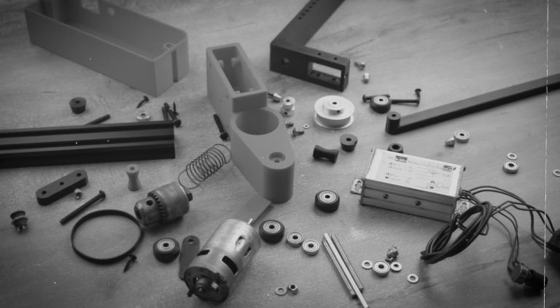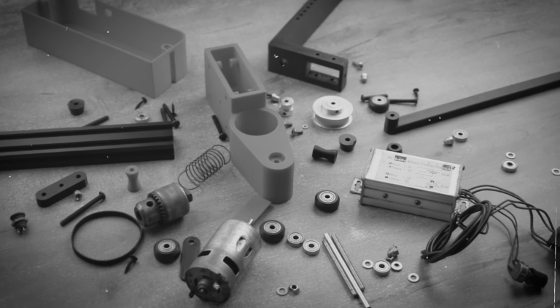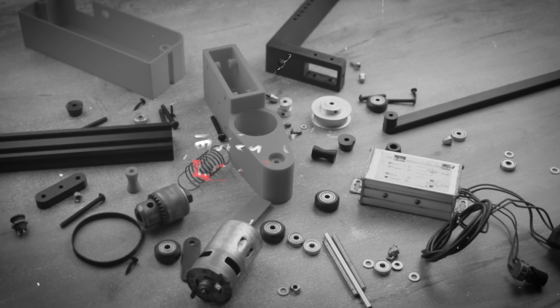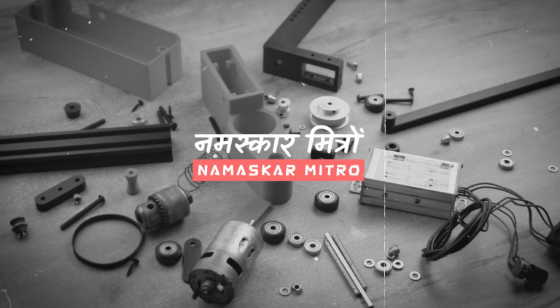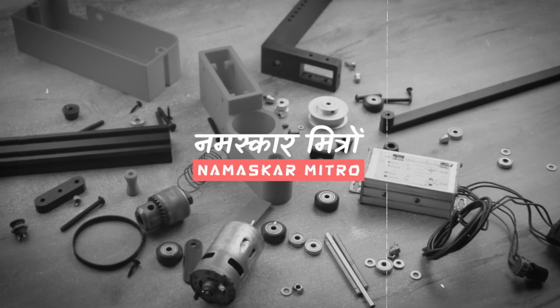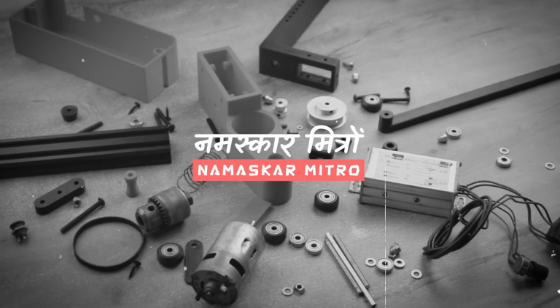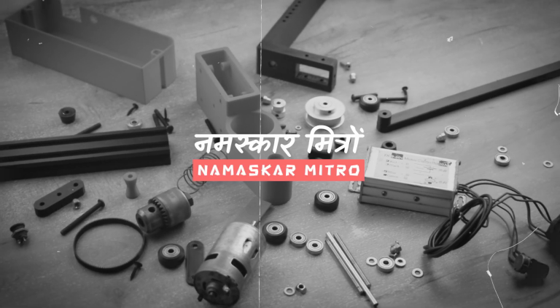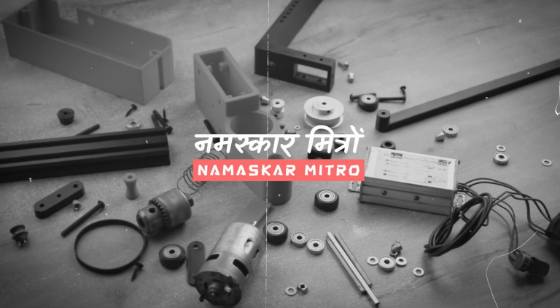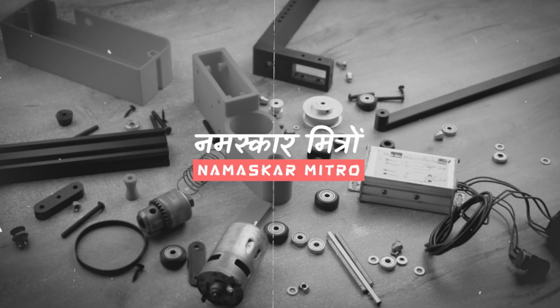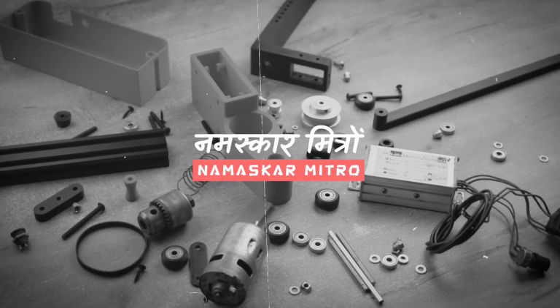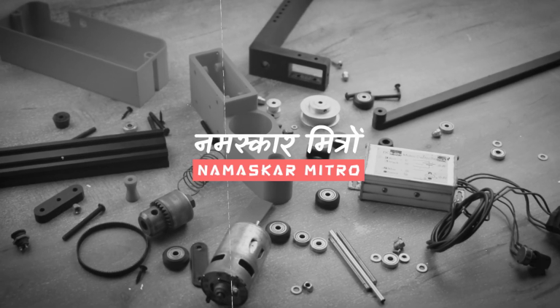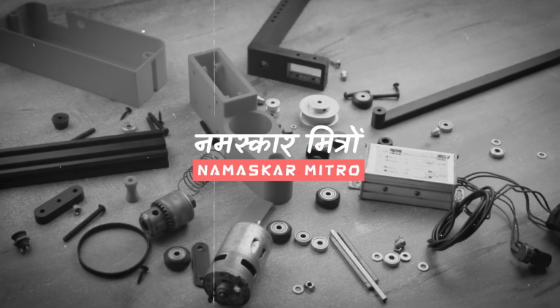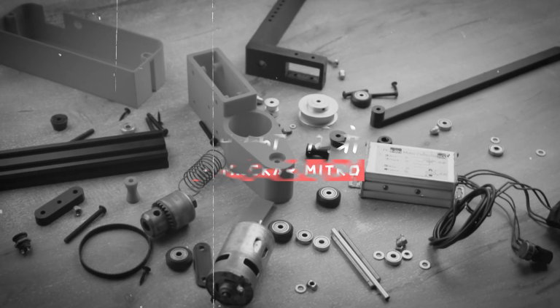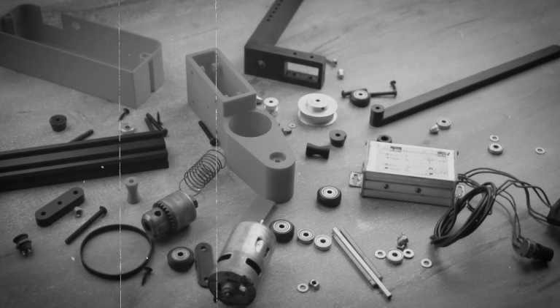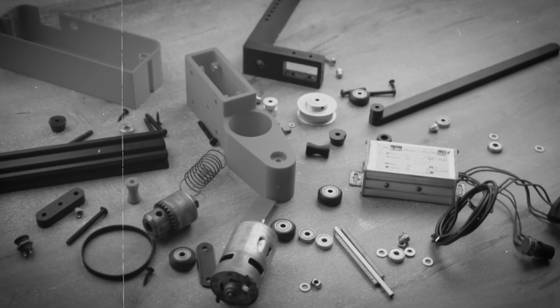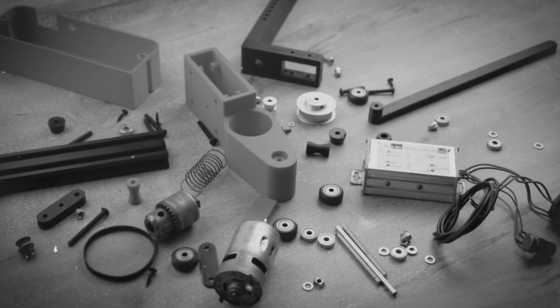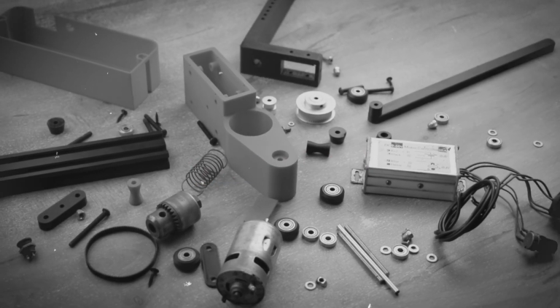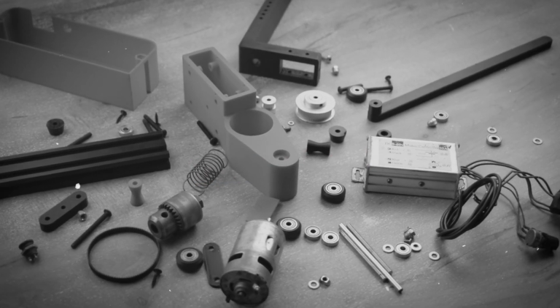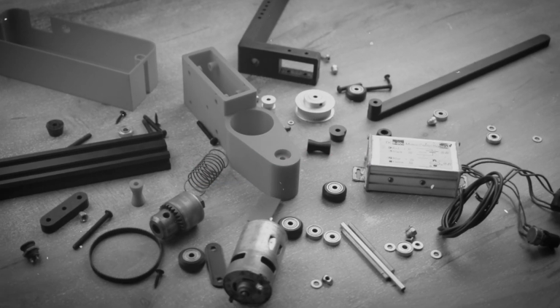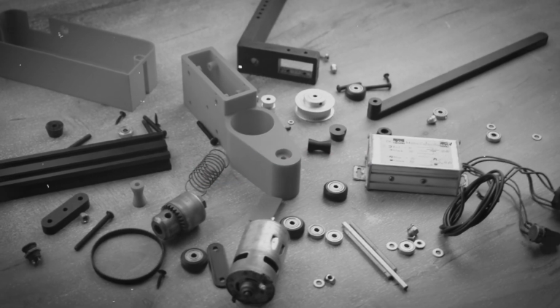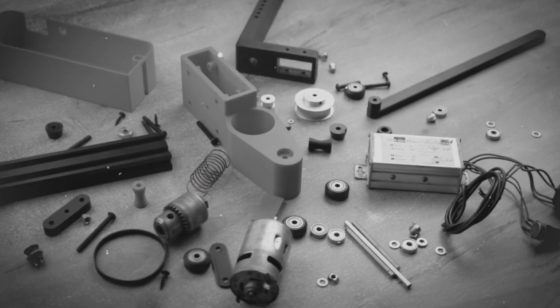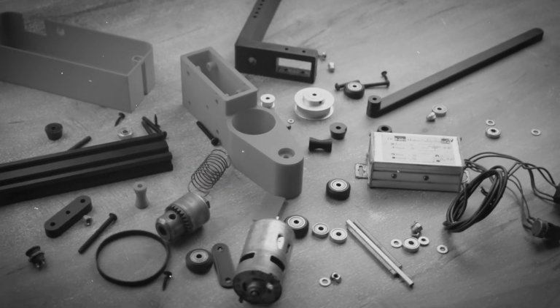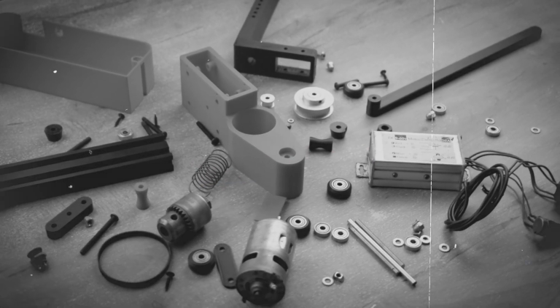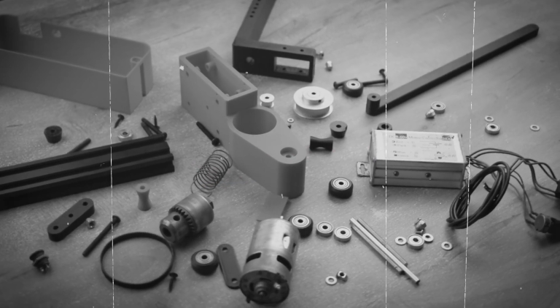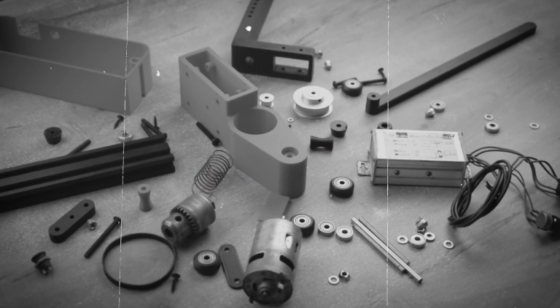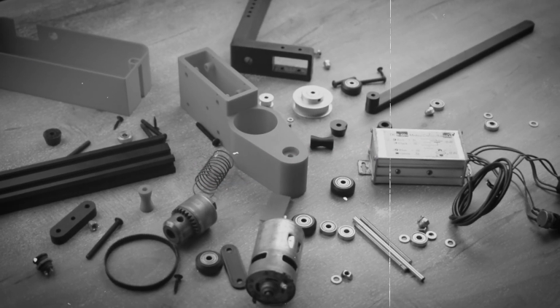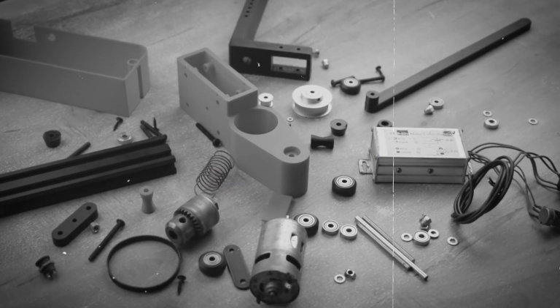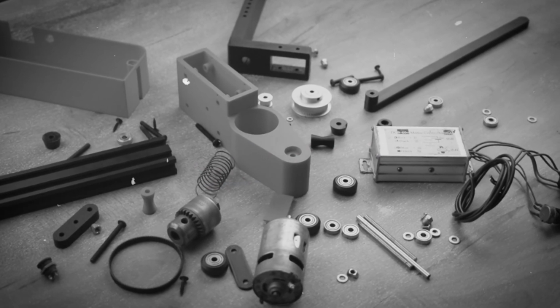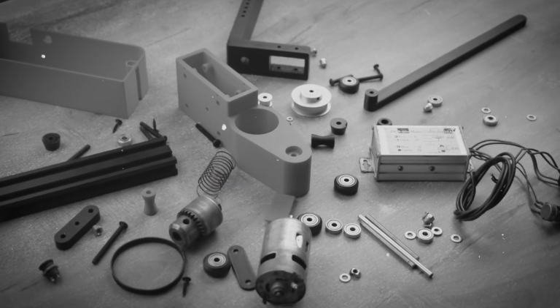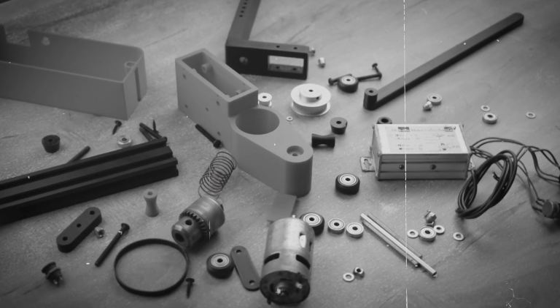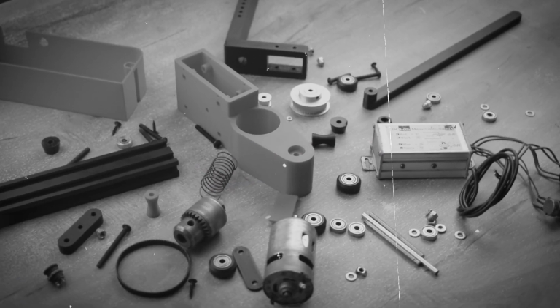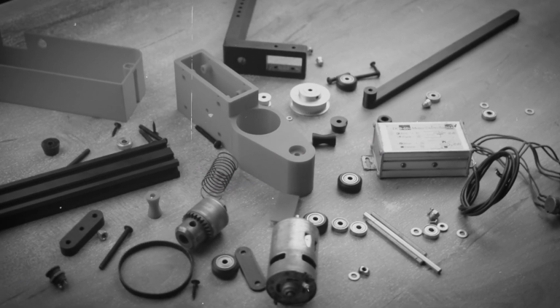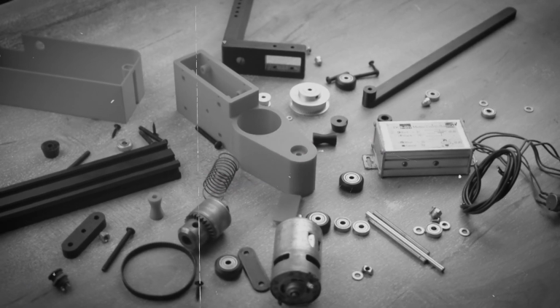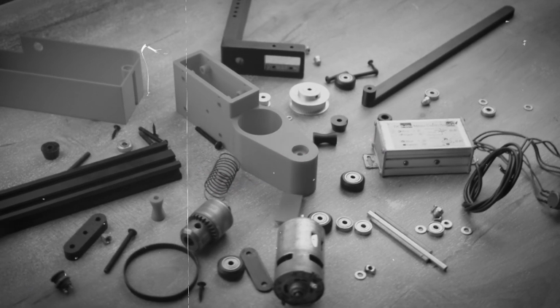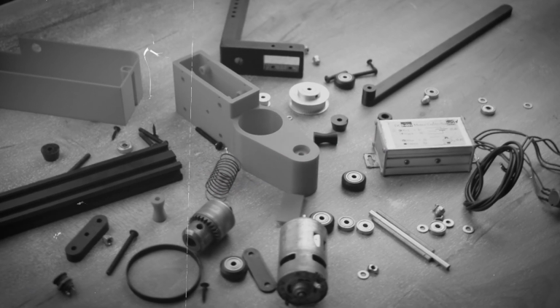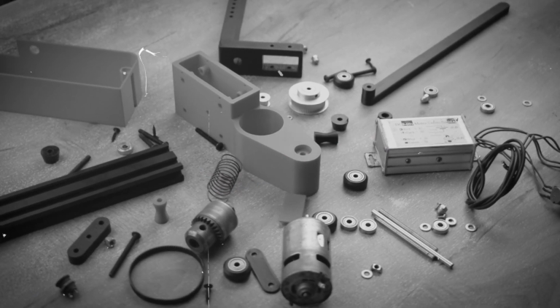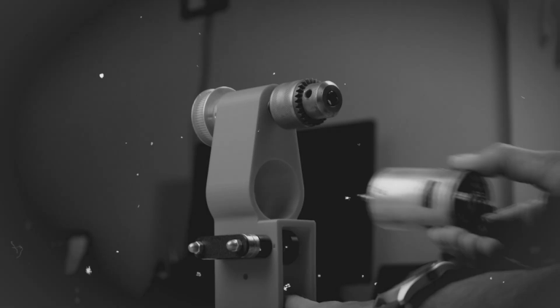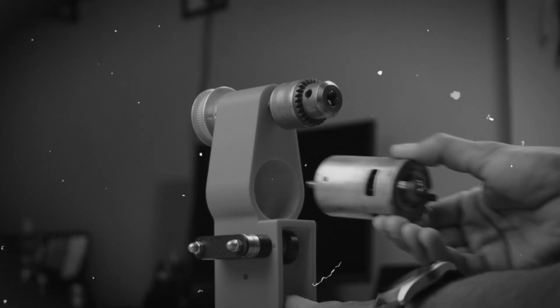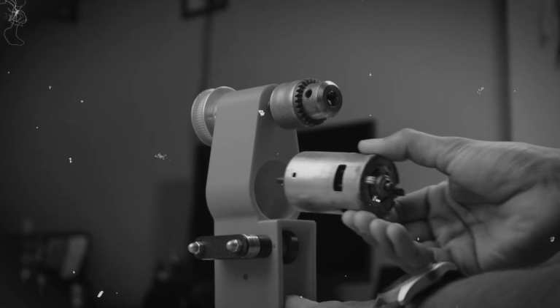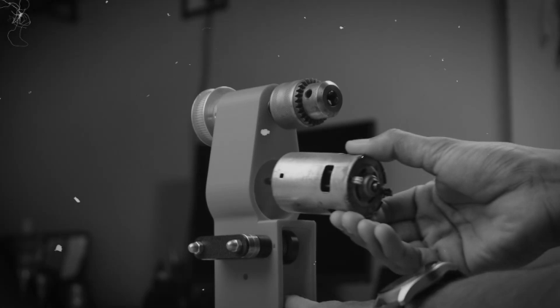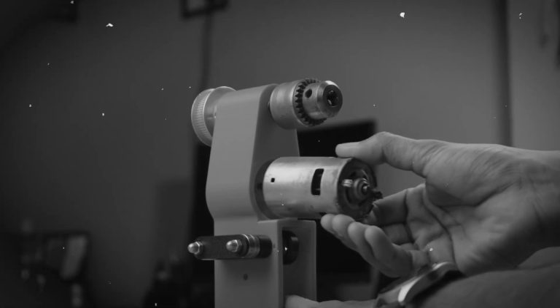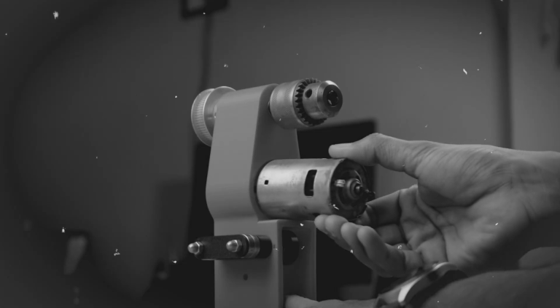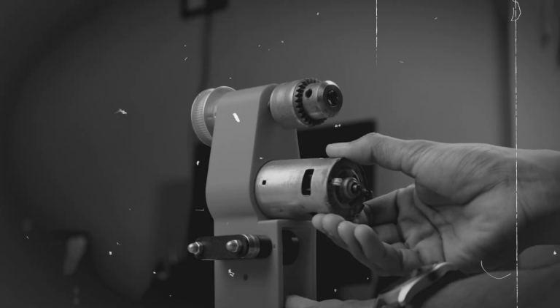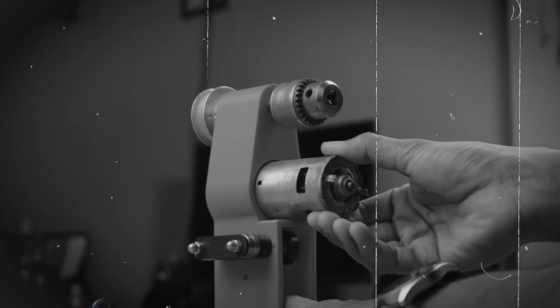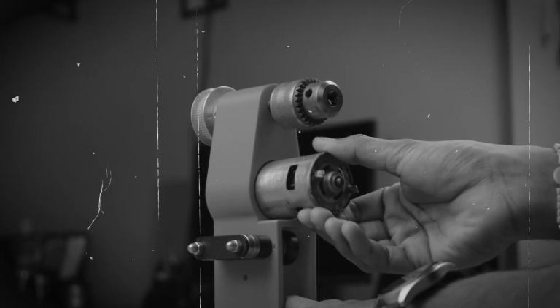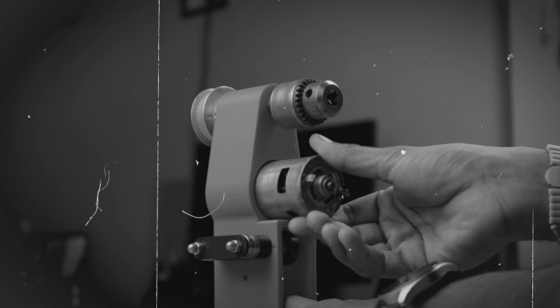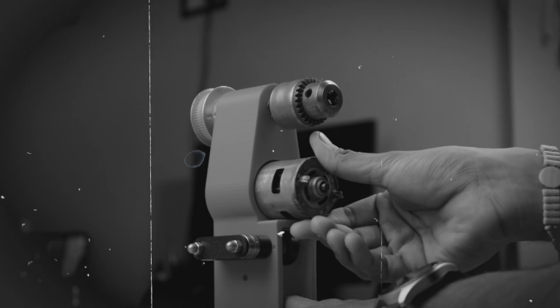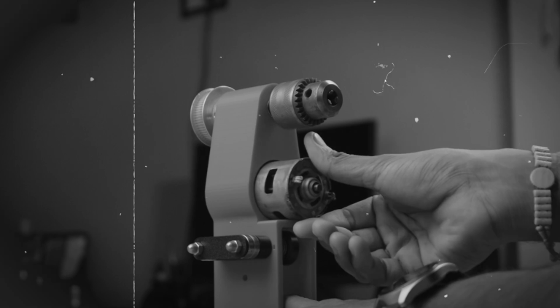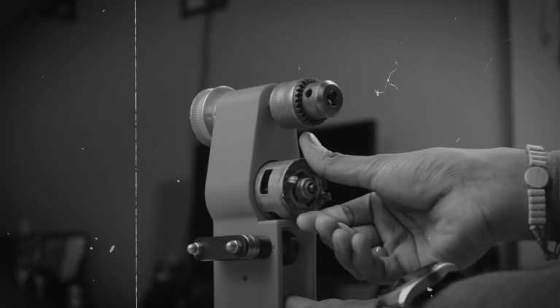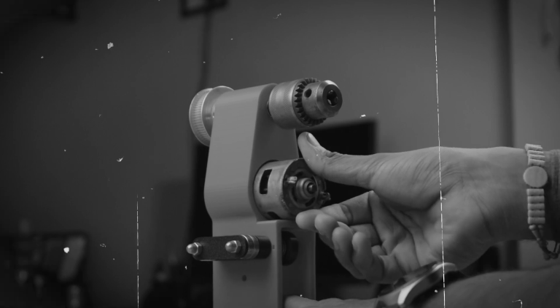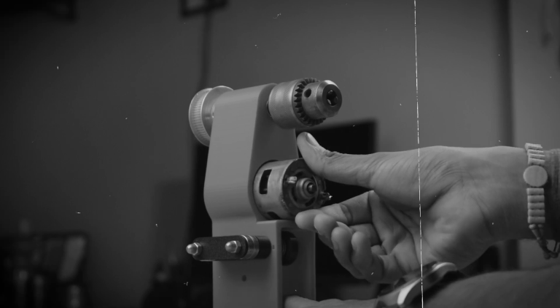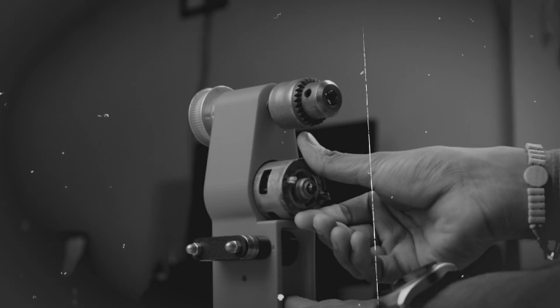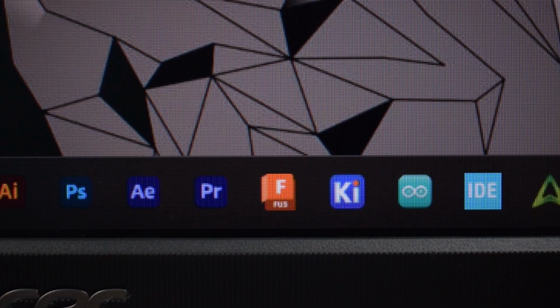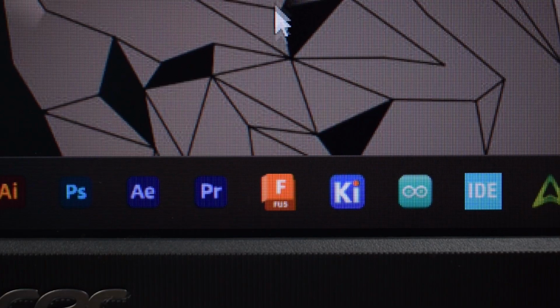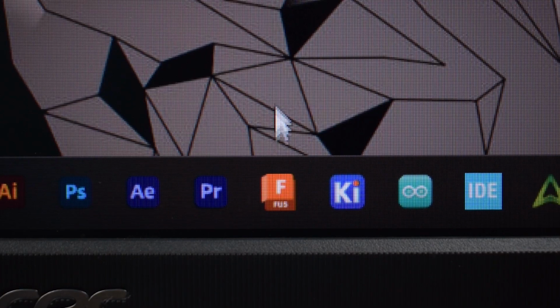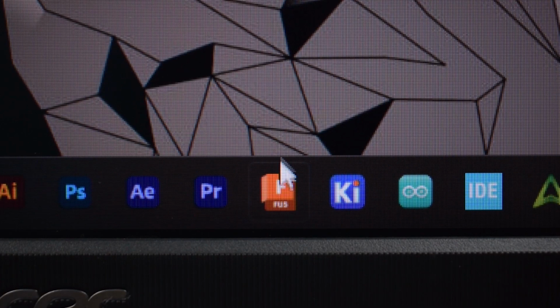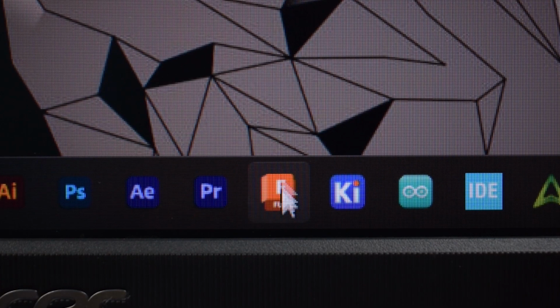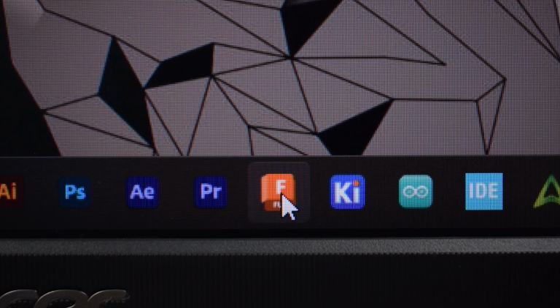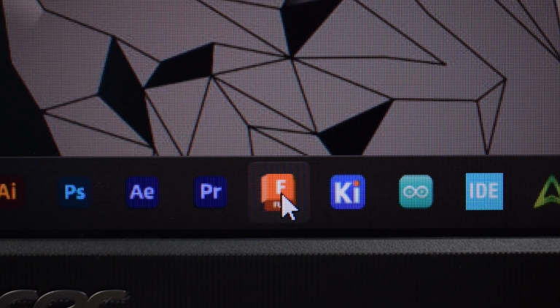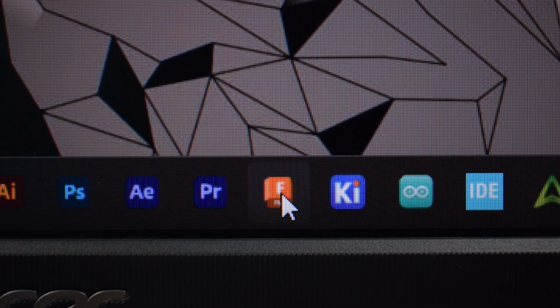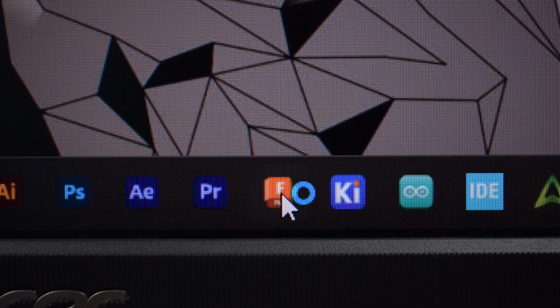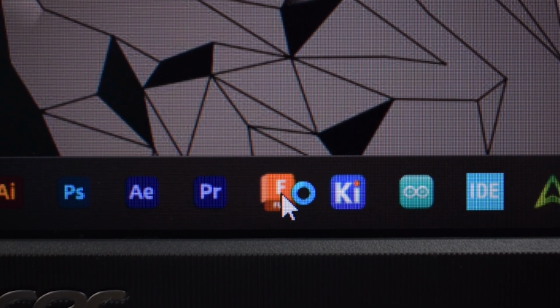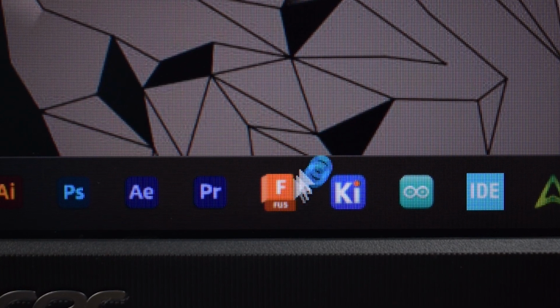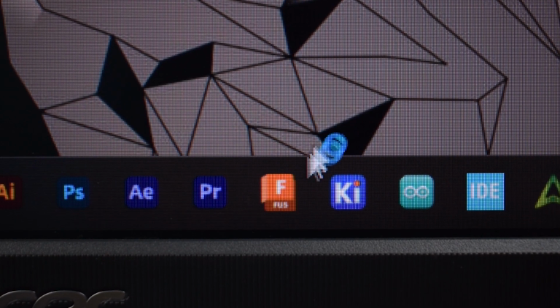Namaskar Mitro, in today's video I am going to make a 3D printed drill press machine. So let's start by designing it in Fusion 360.